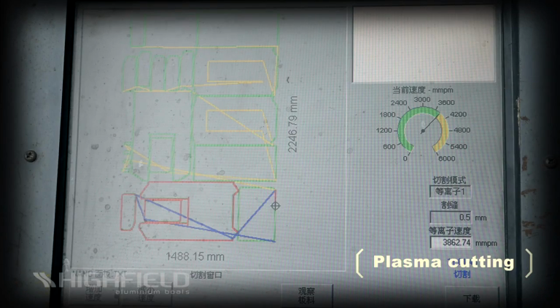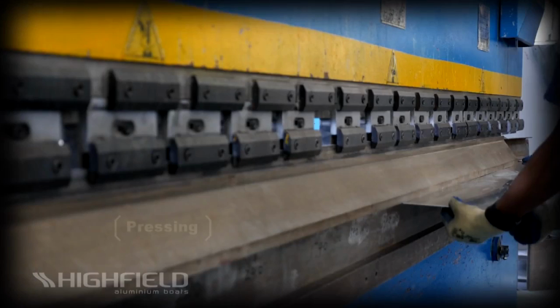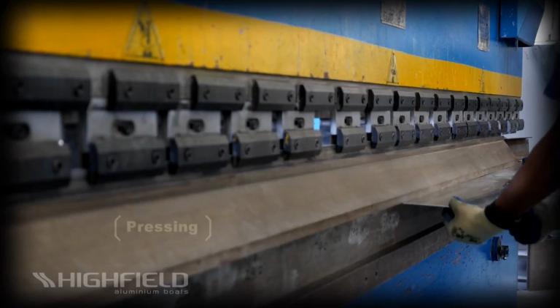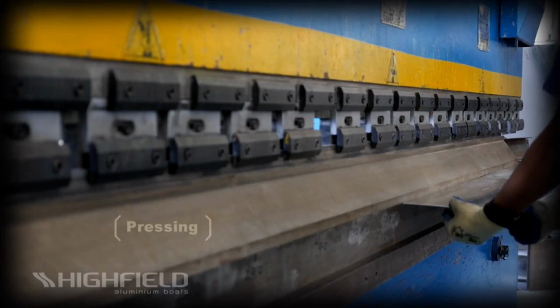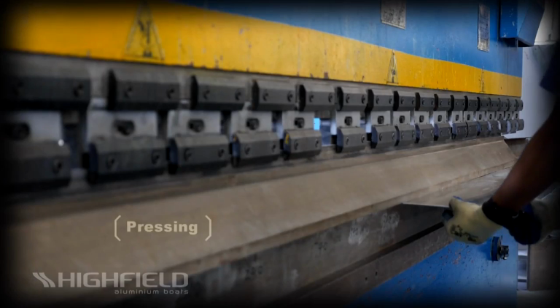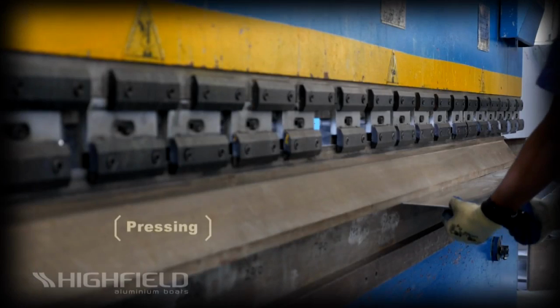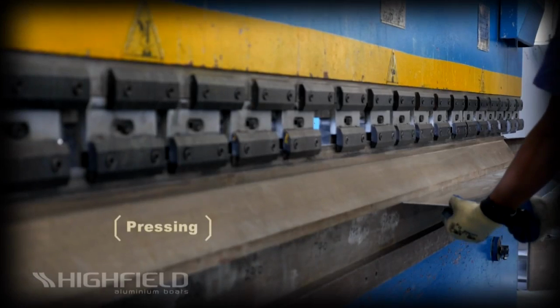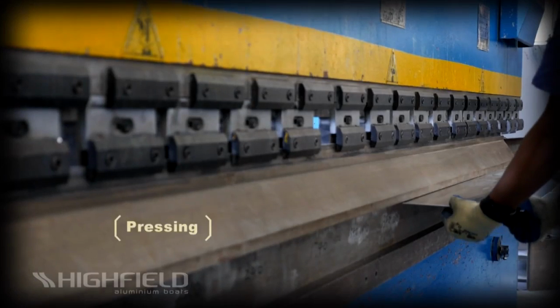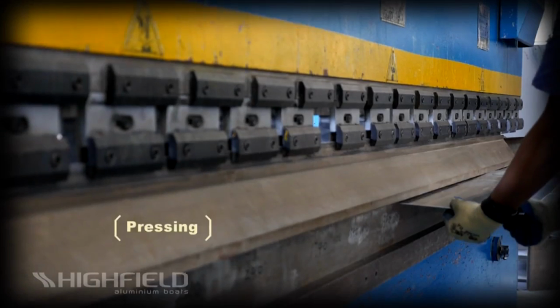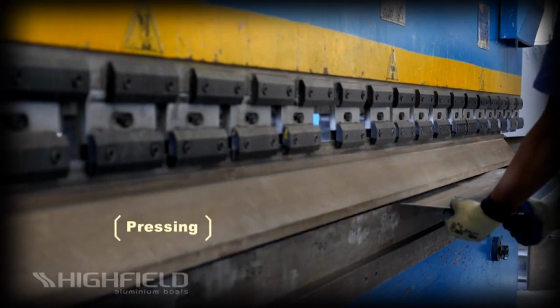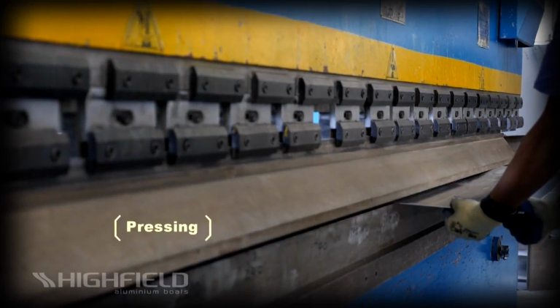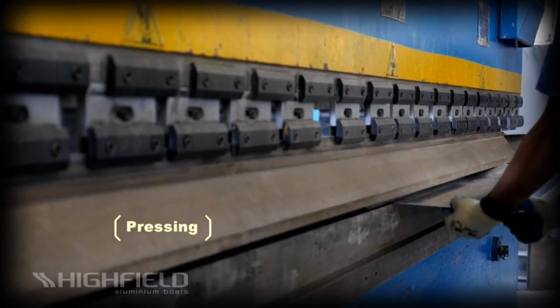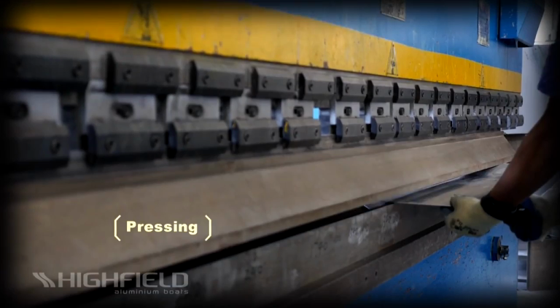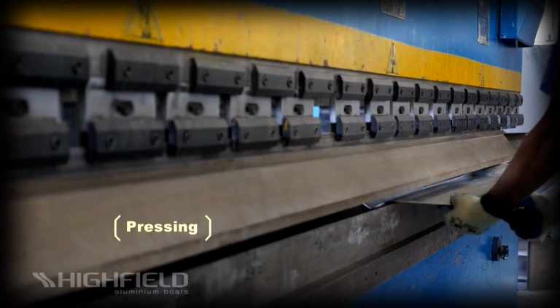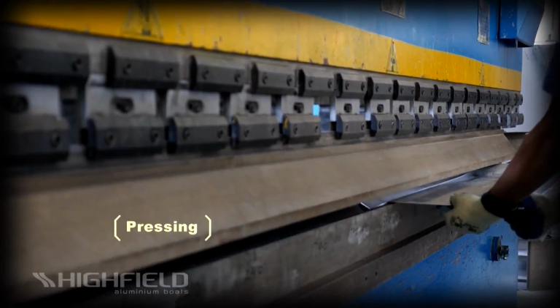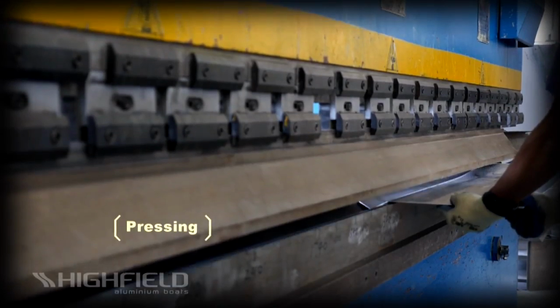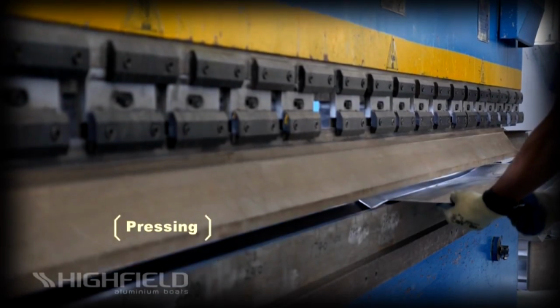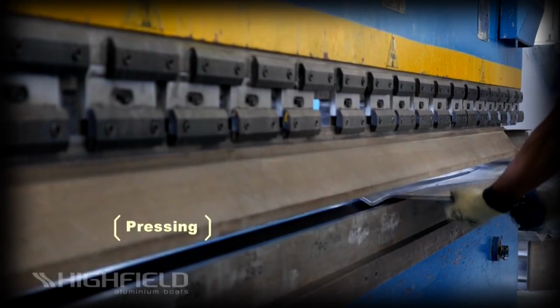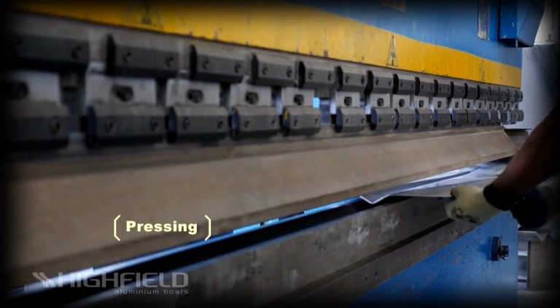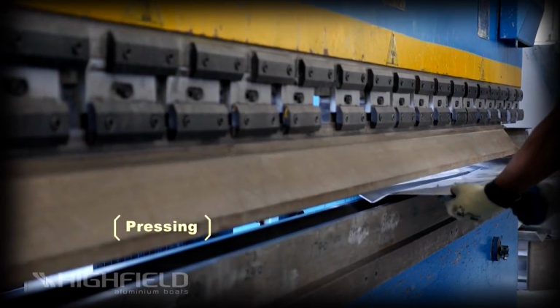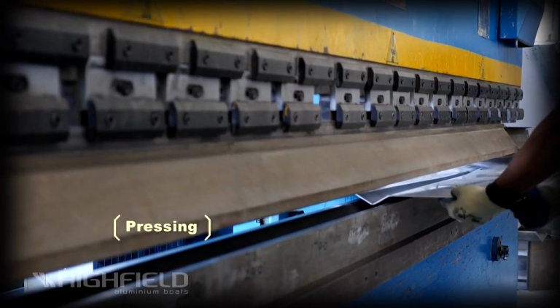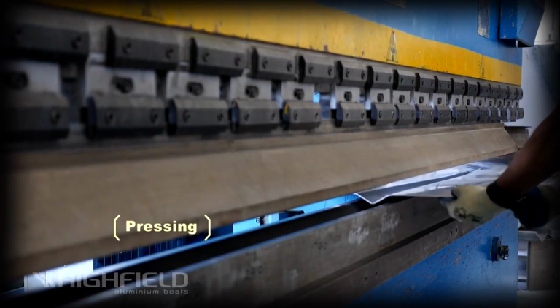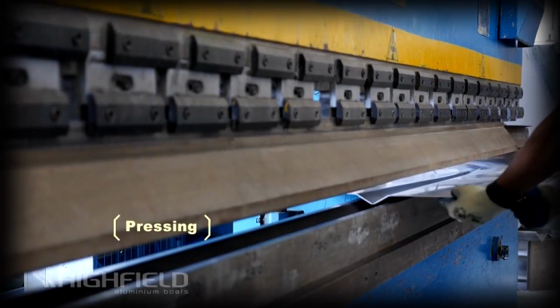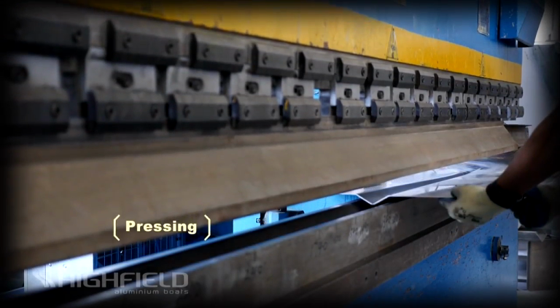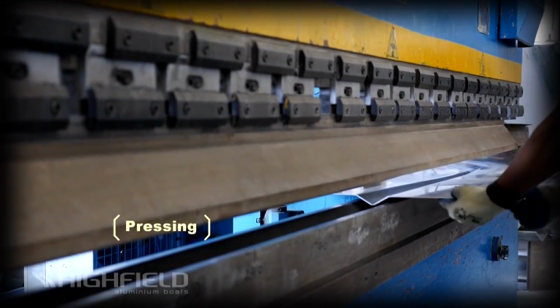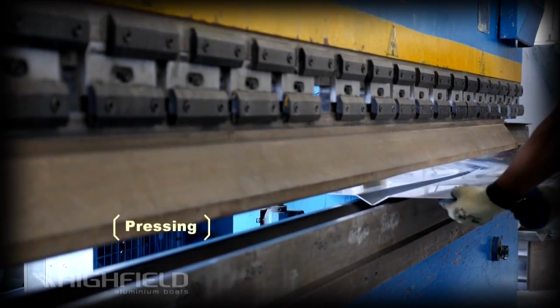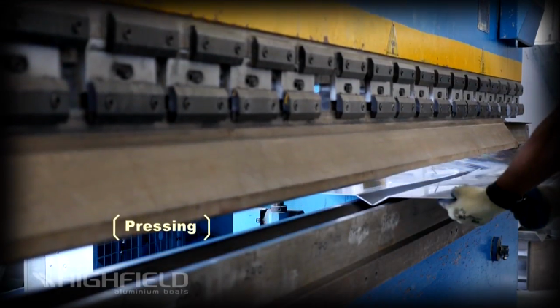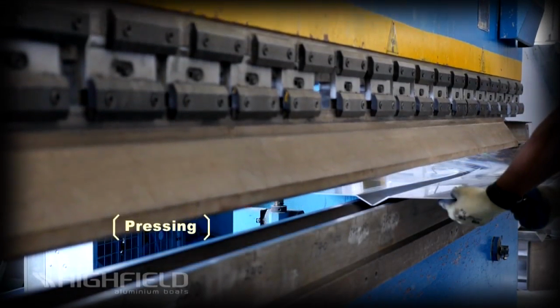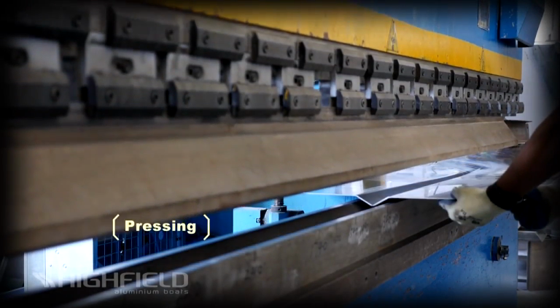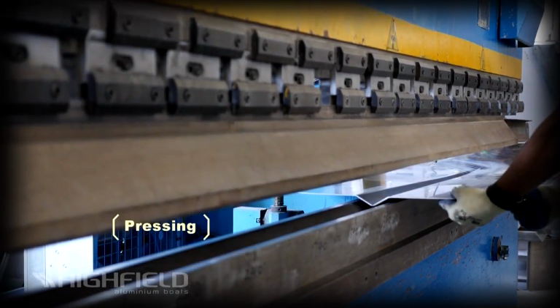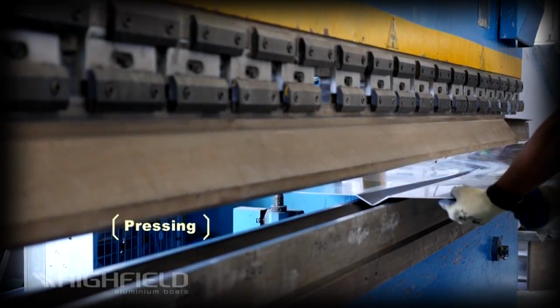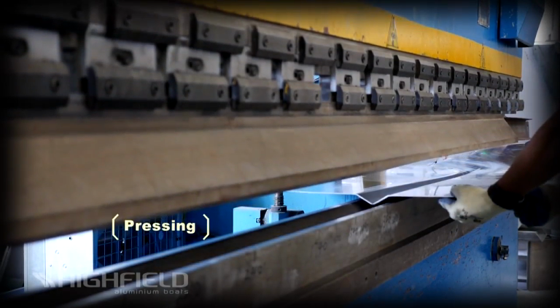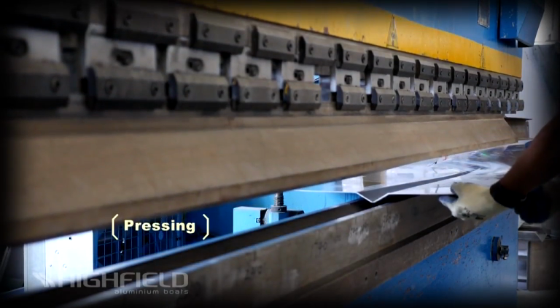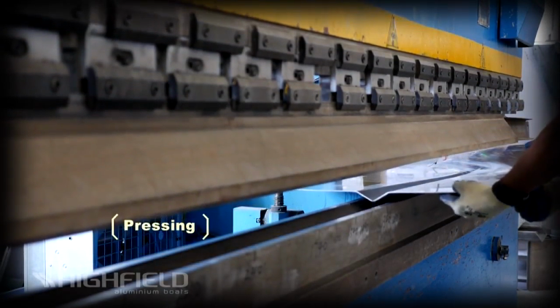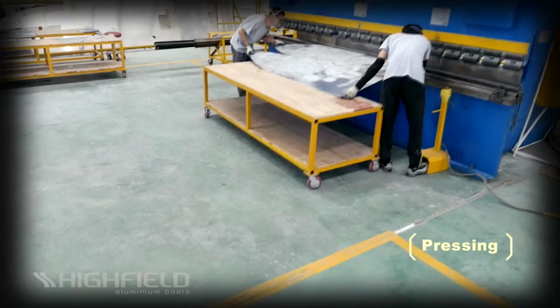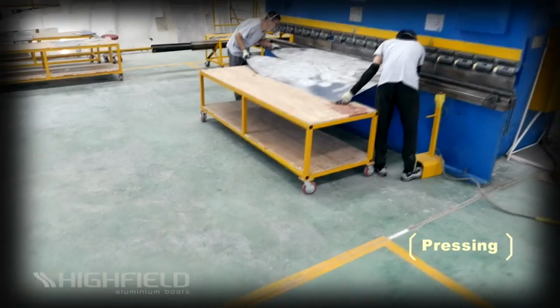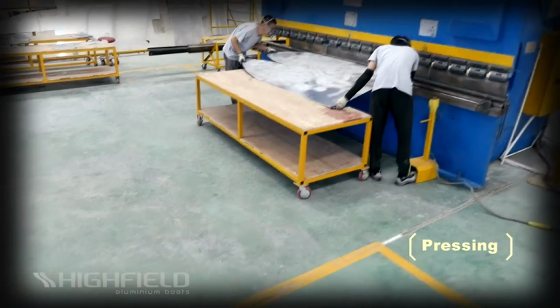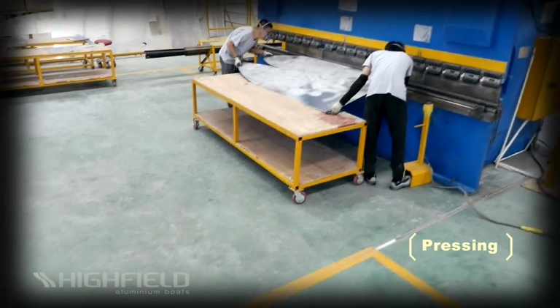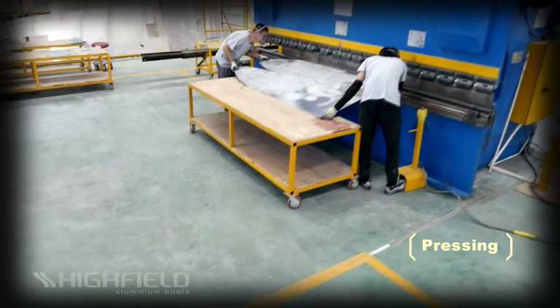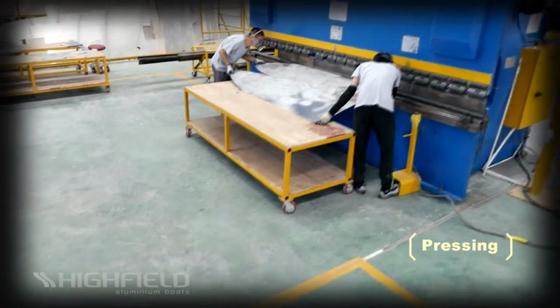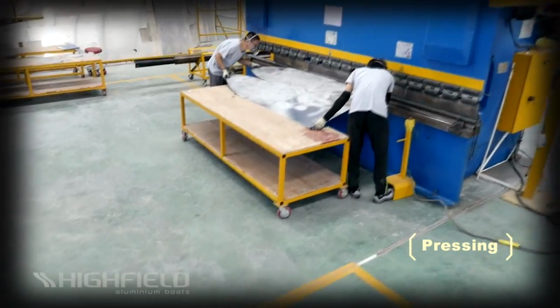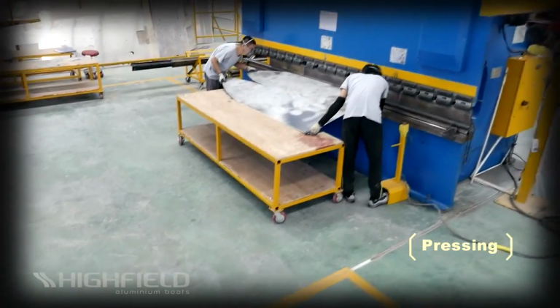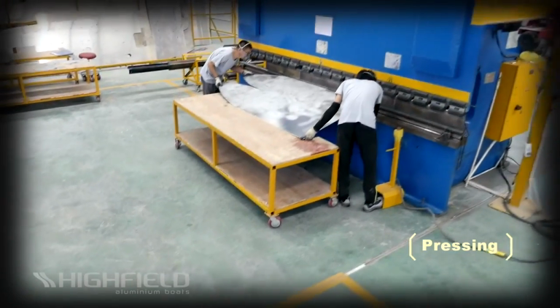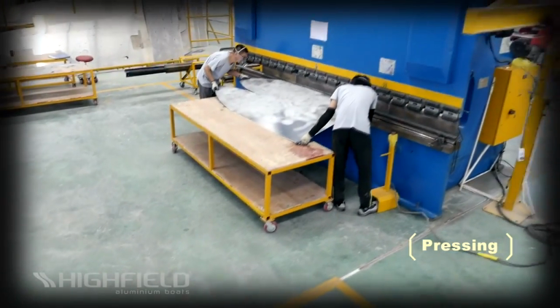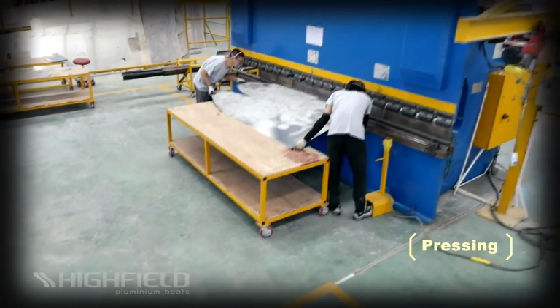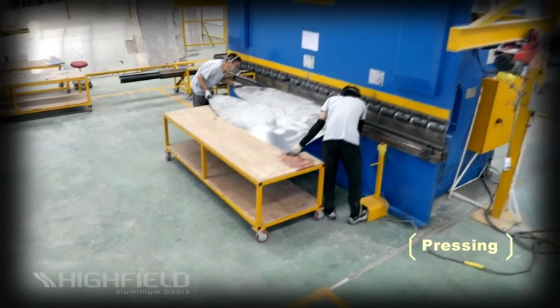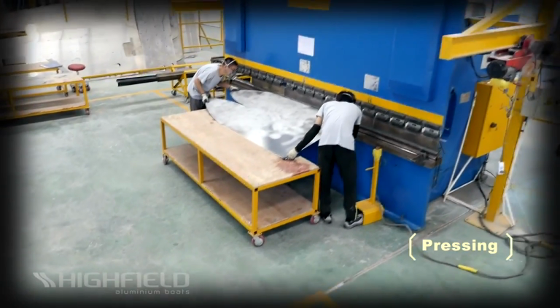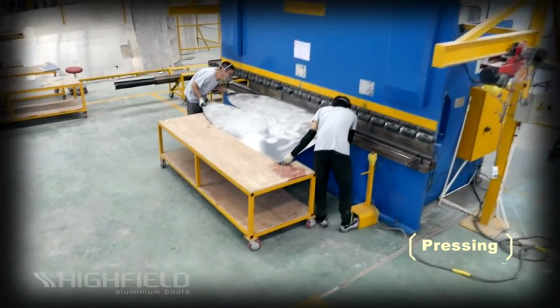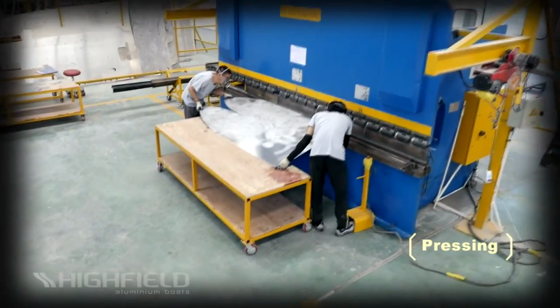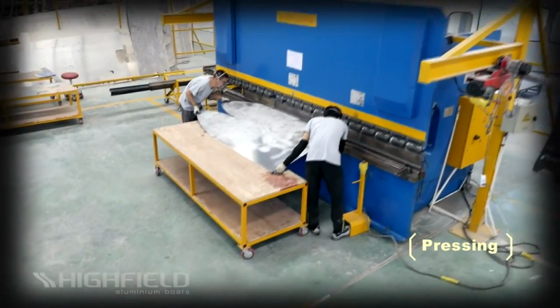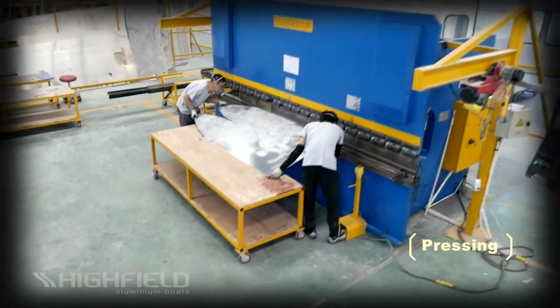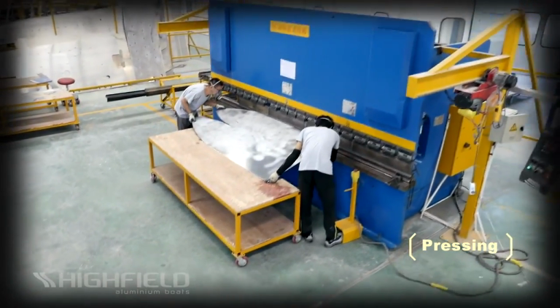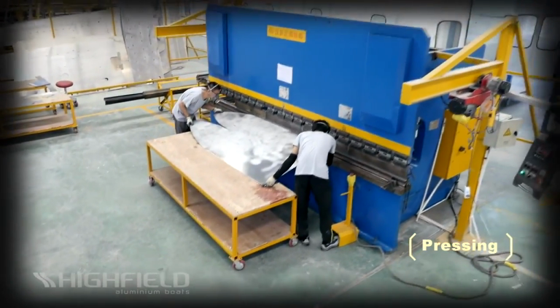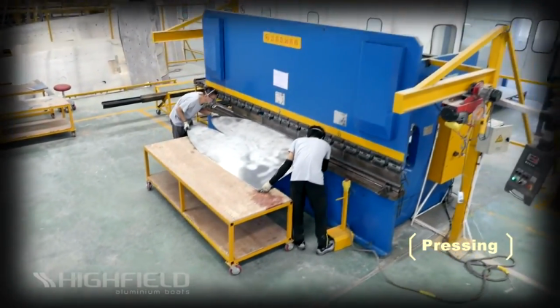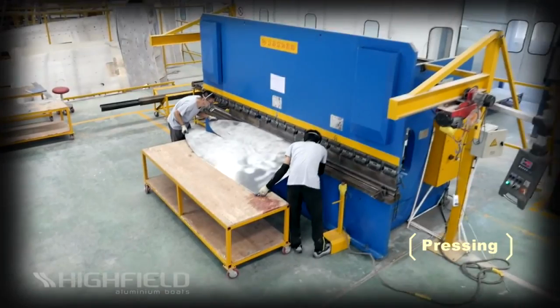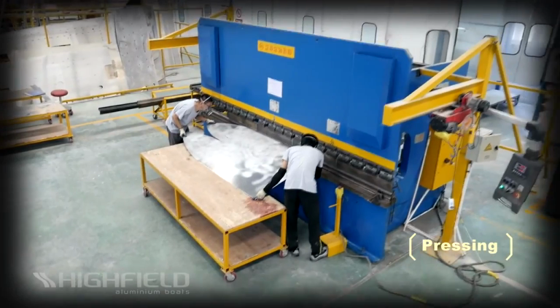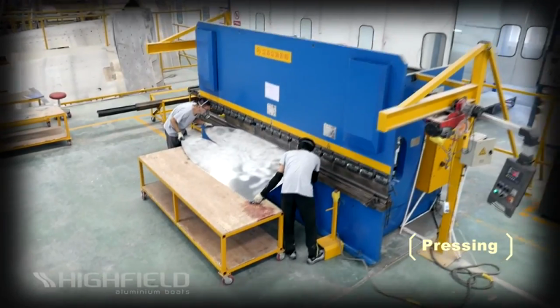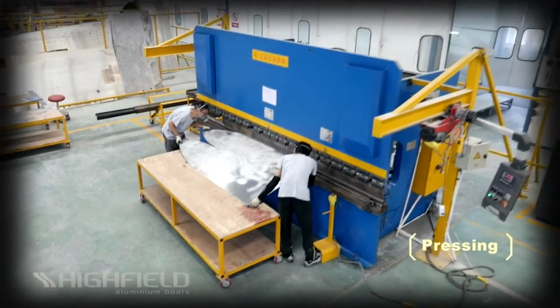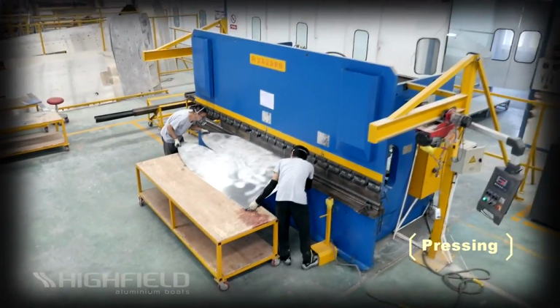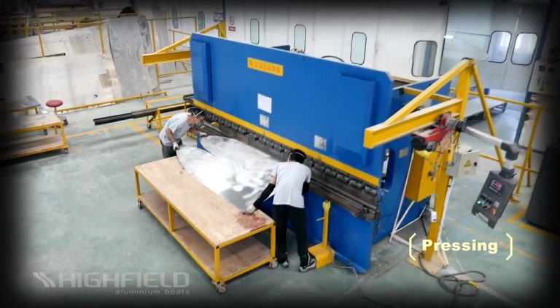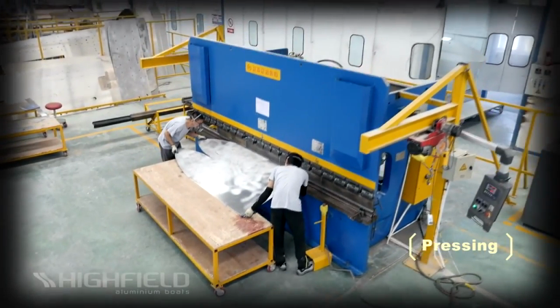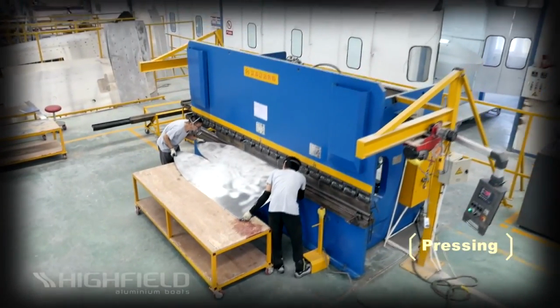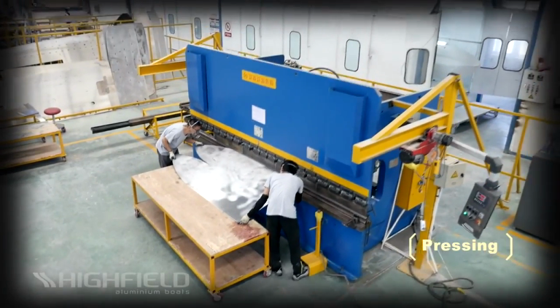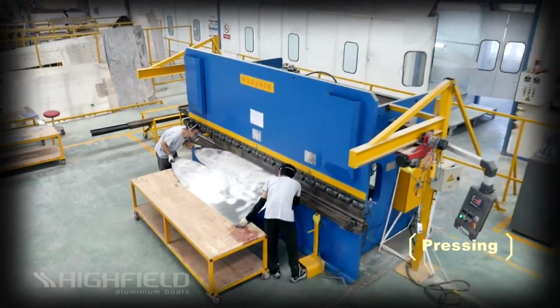Aluminum plates then go through a hydraulic press brake to form desired bends by clamping the workpiece between a matching punch and die.